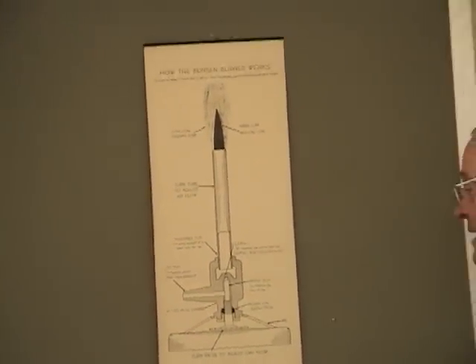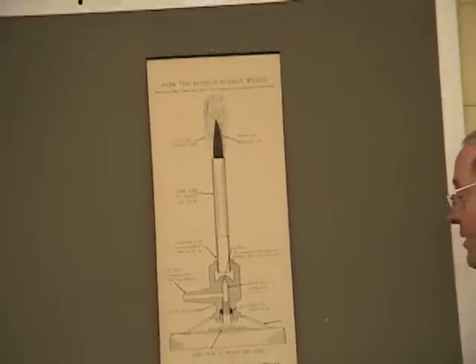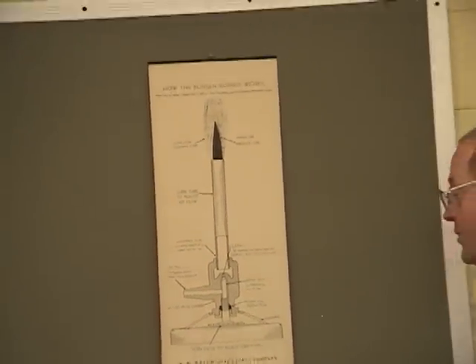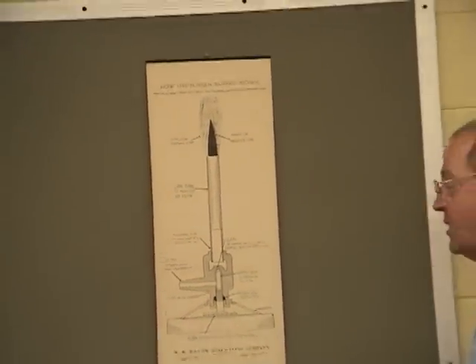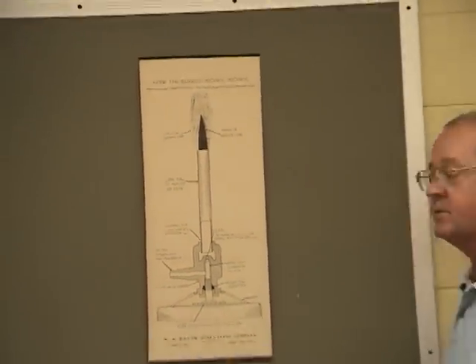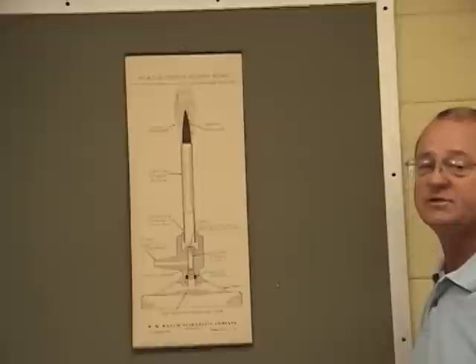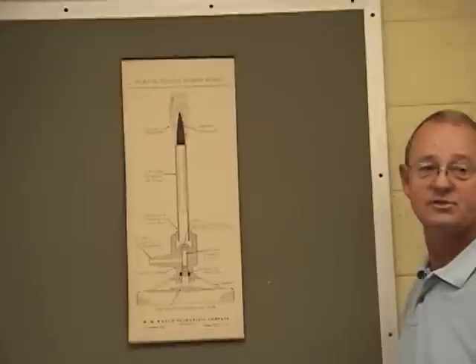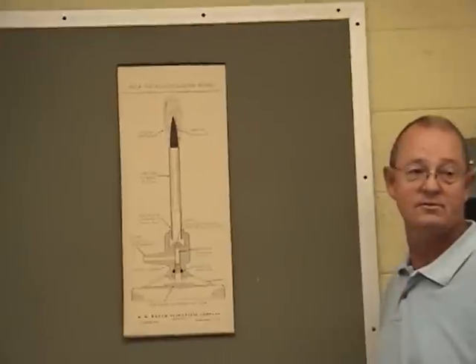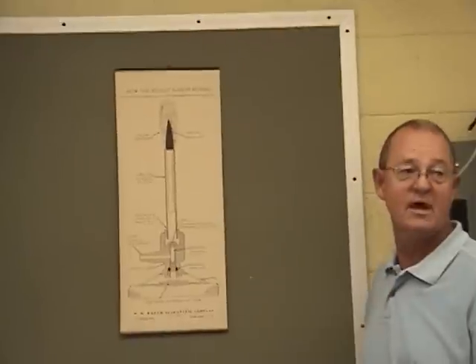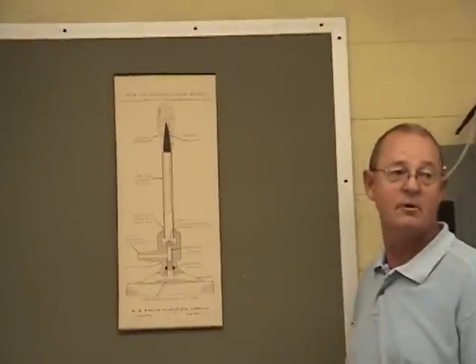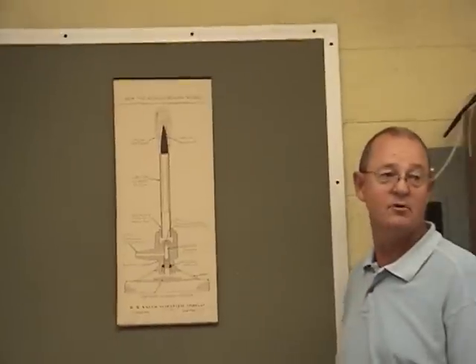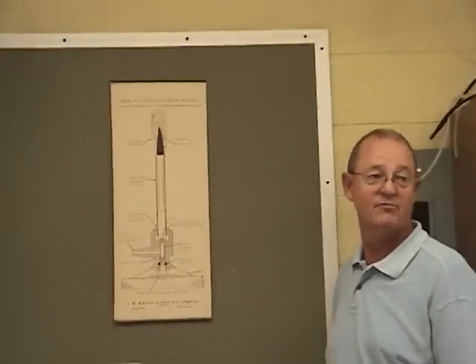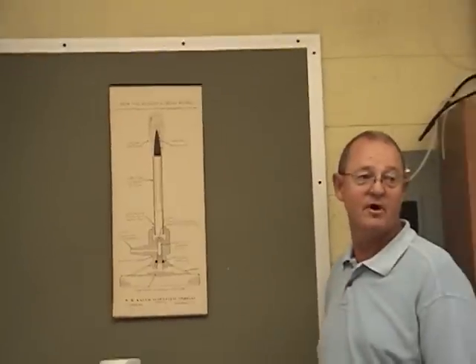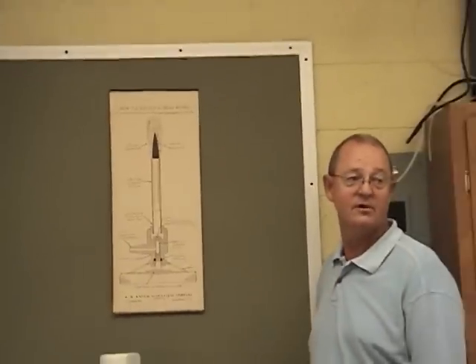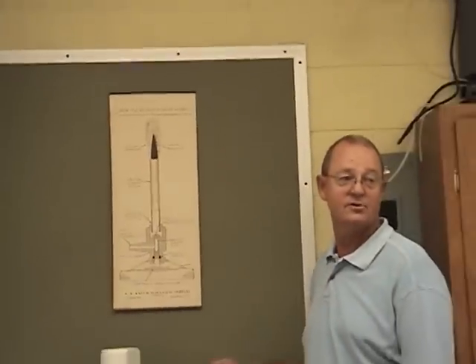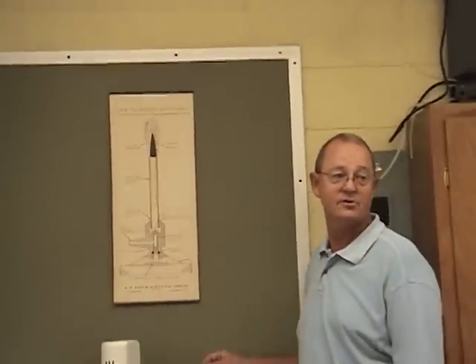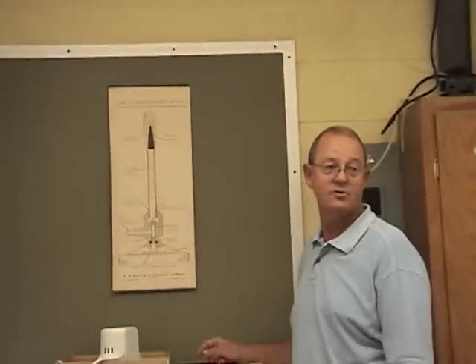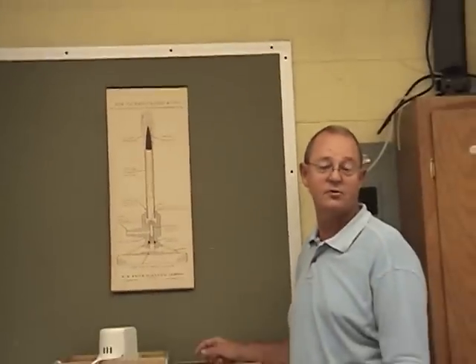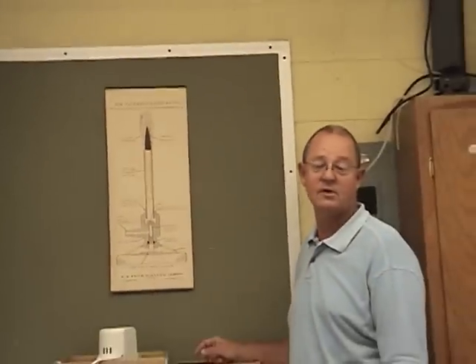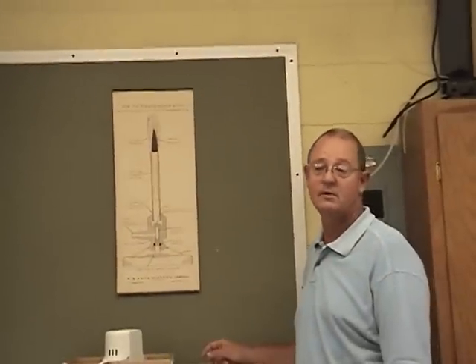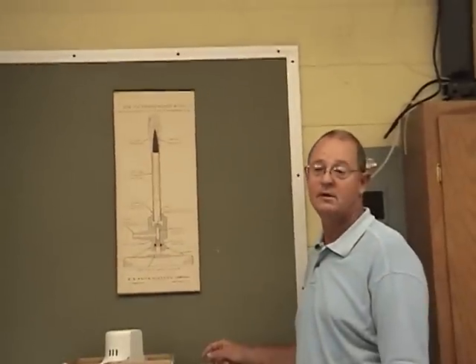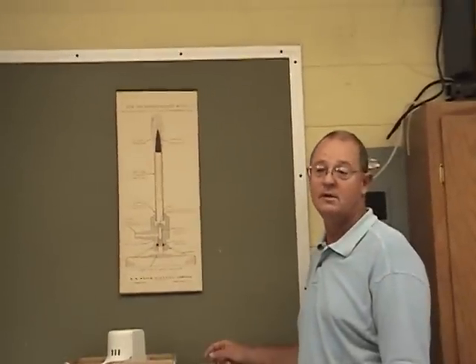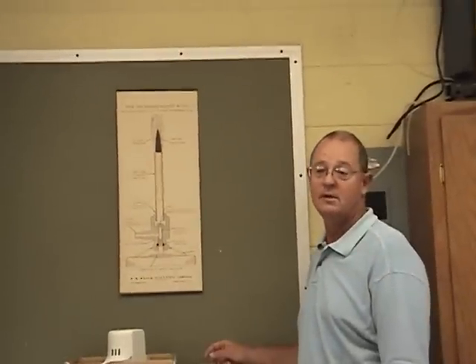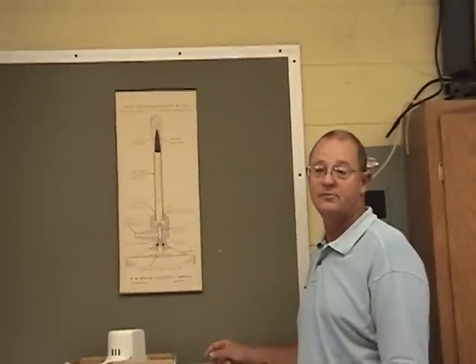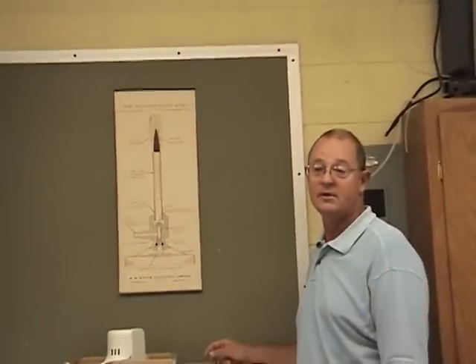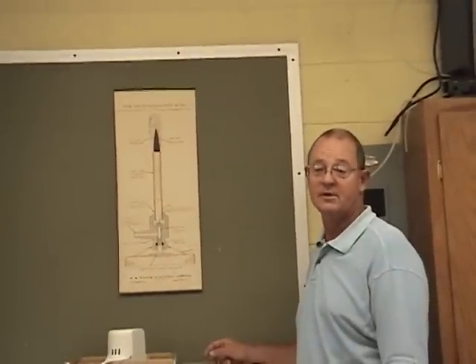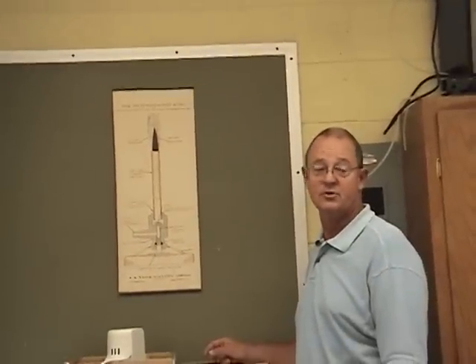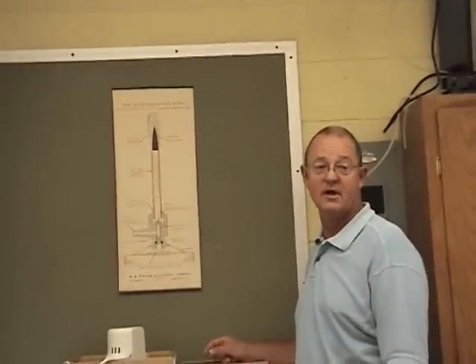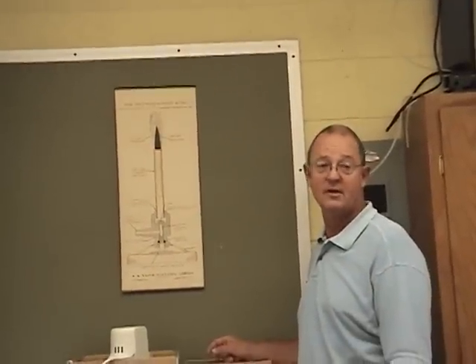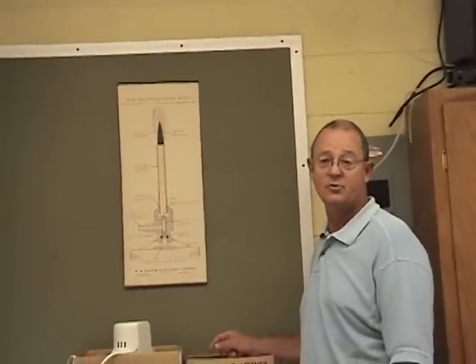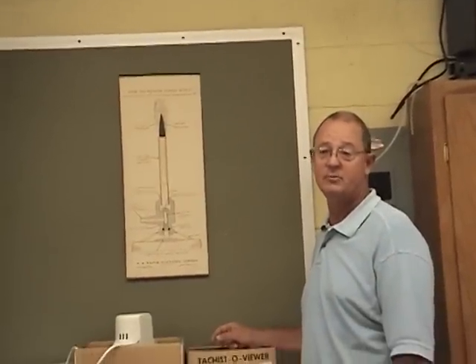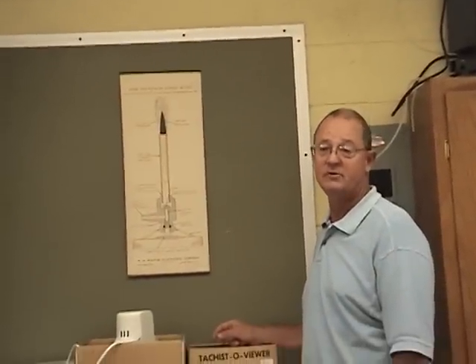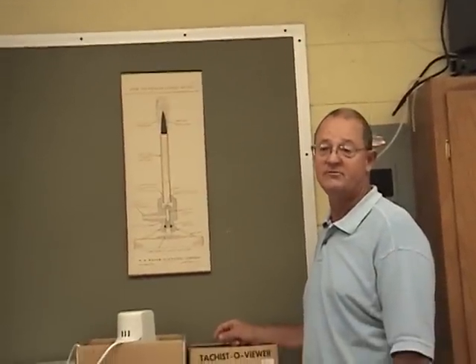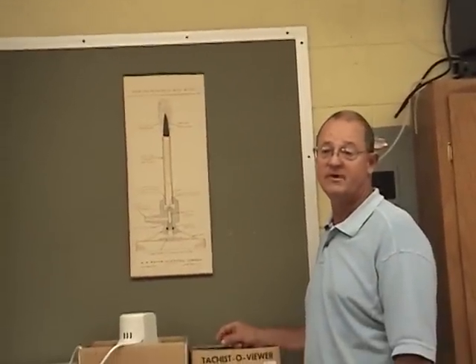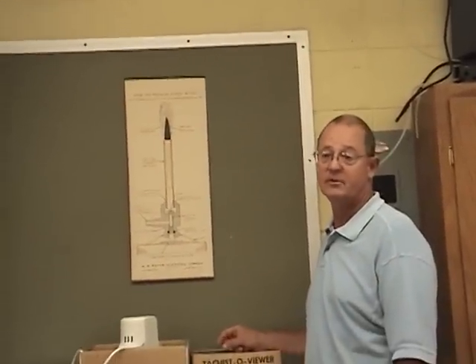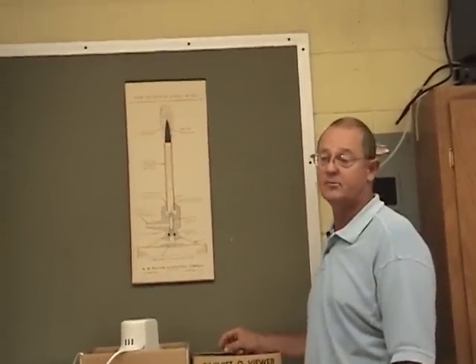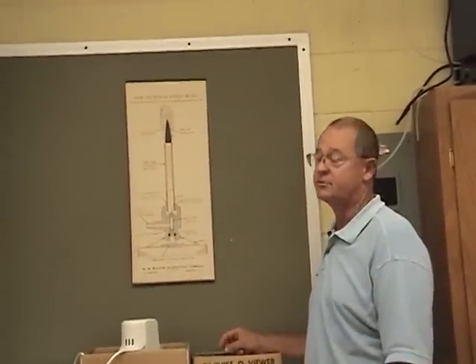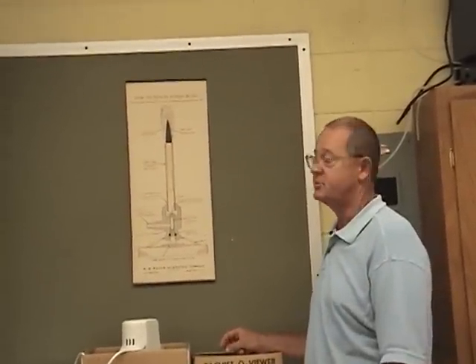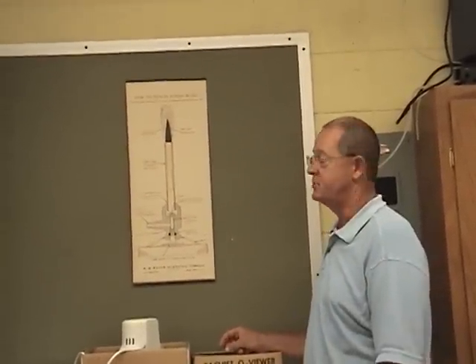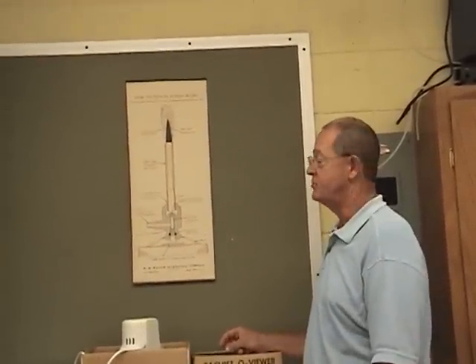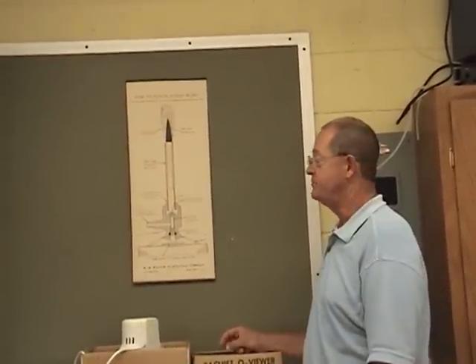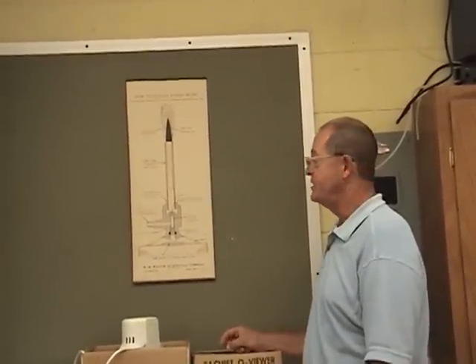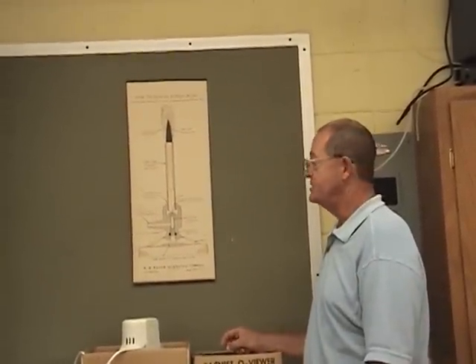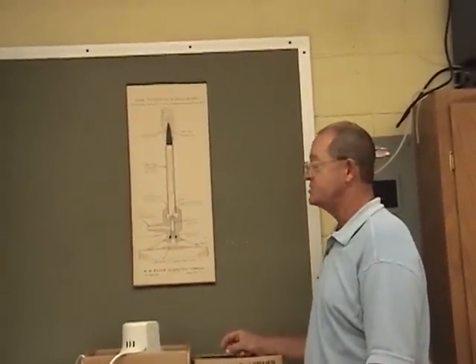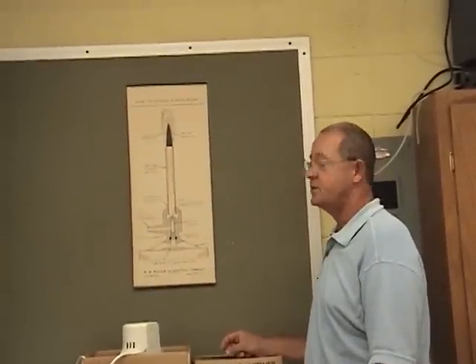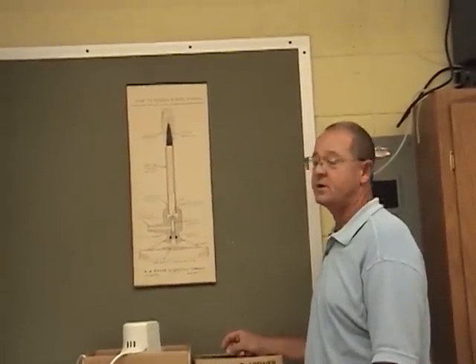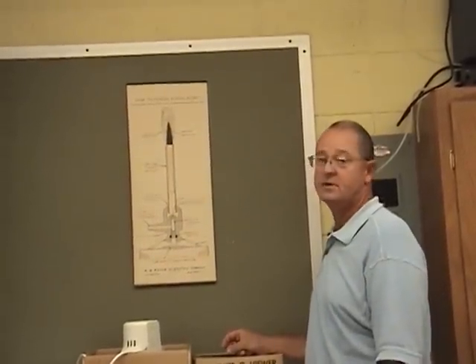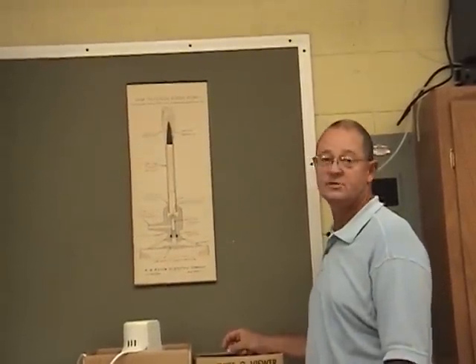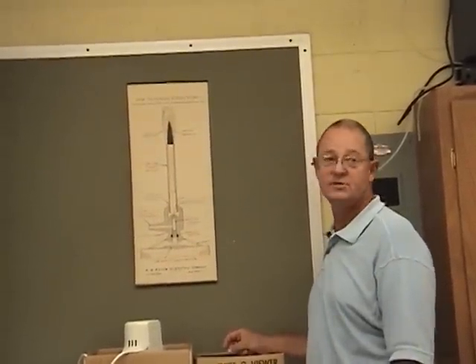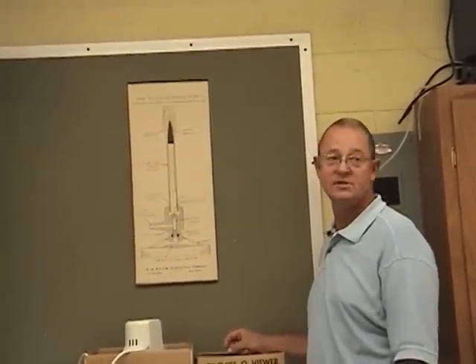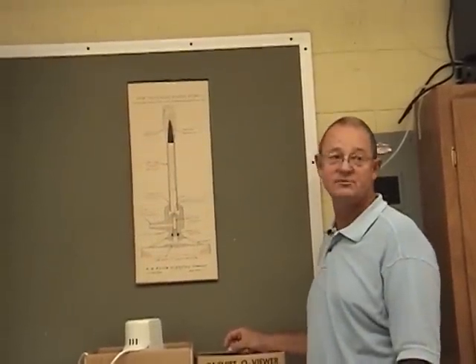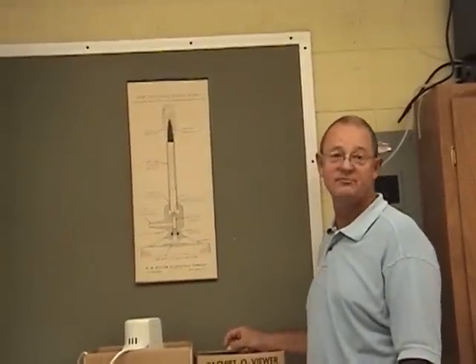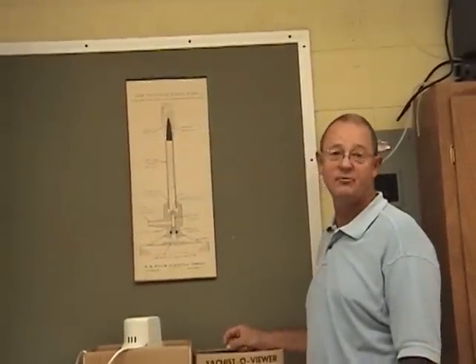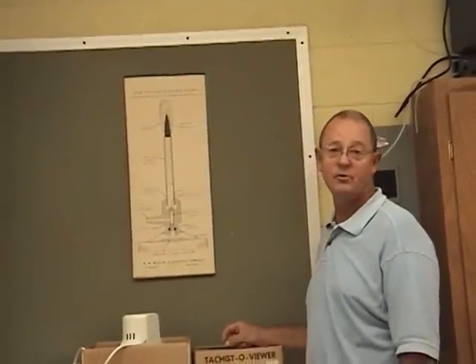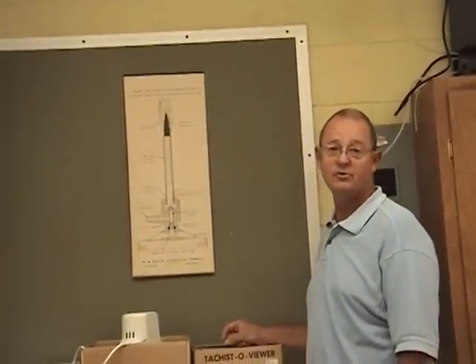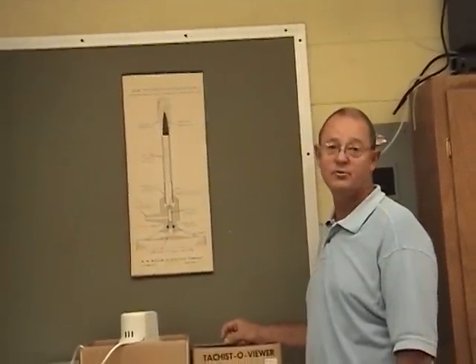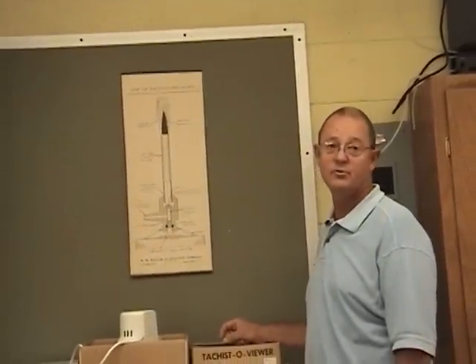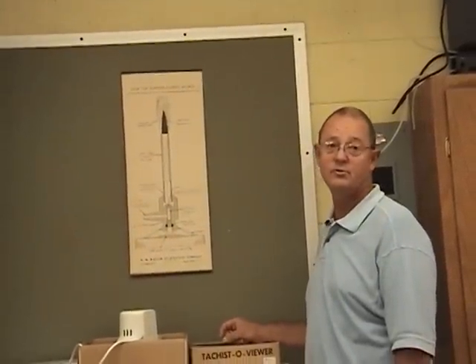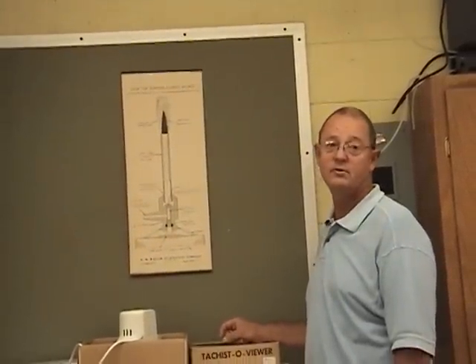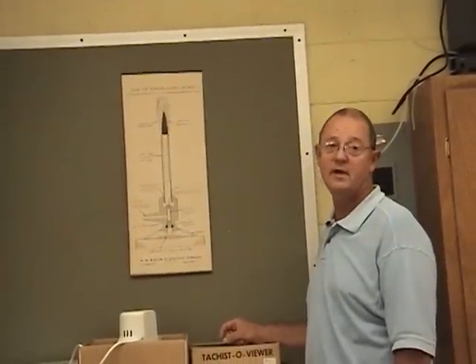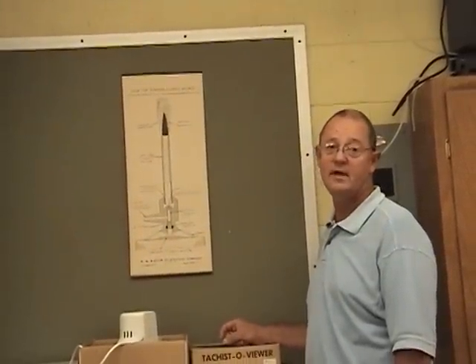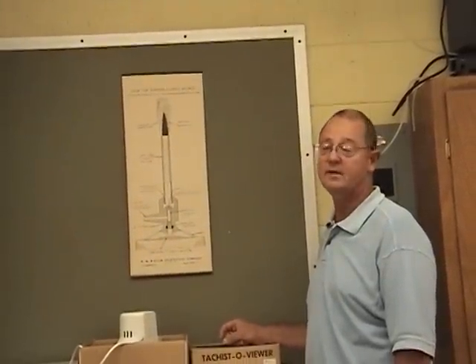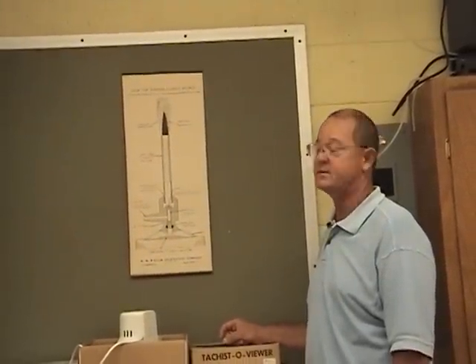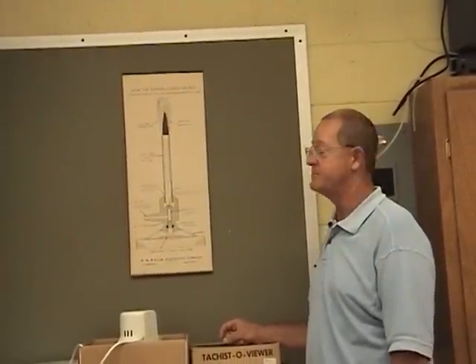Let's now move on to the electronic equipment available to you, starting at Station 4 through 8.